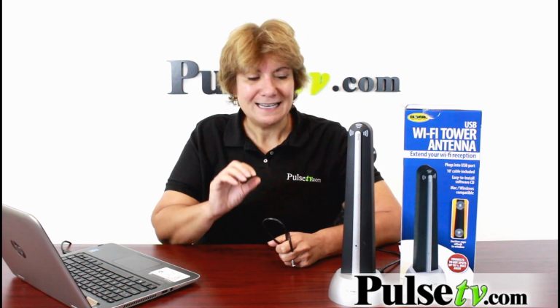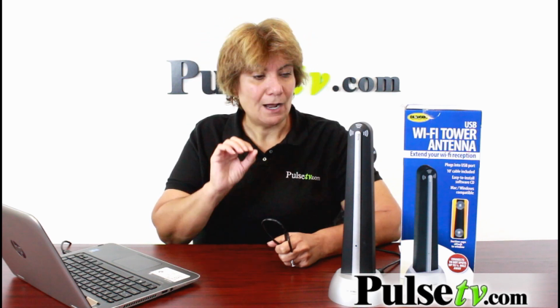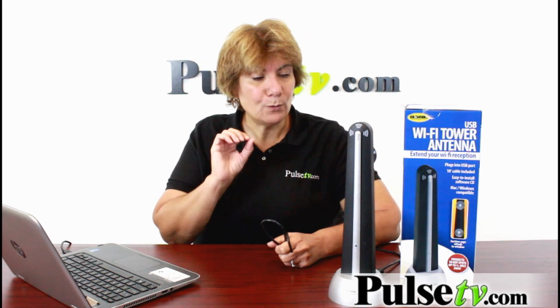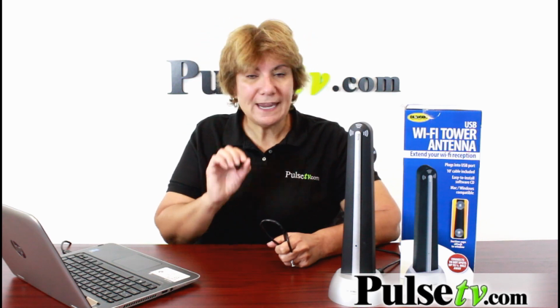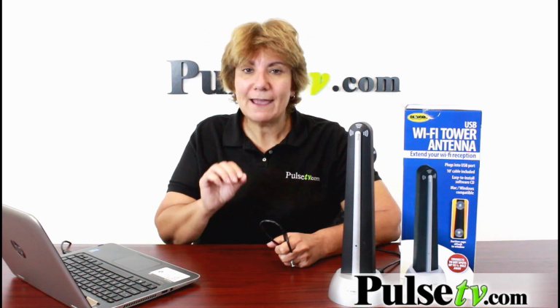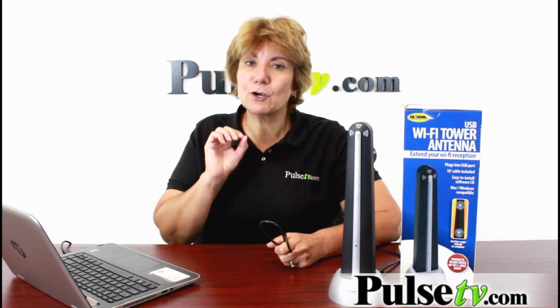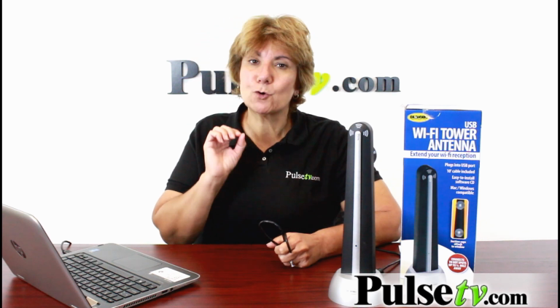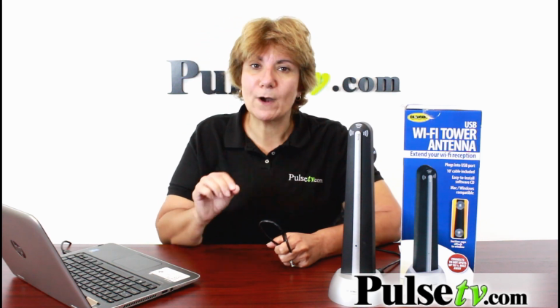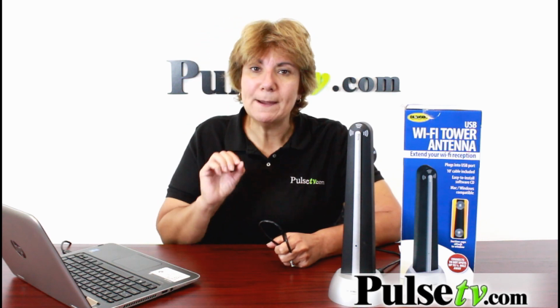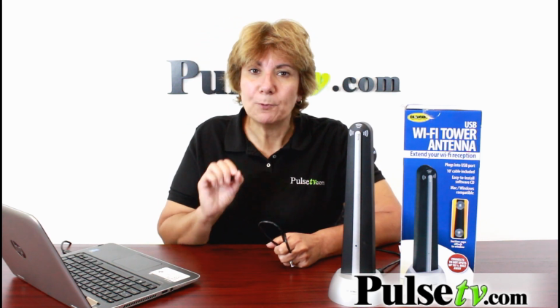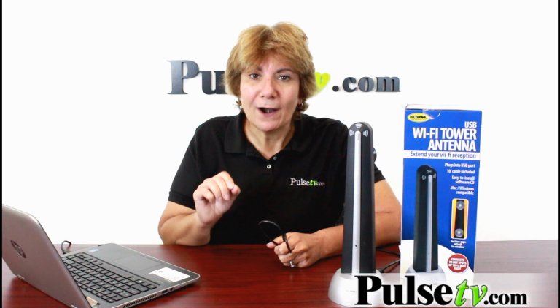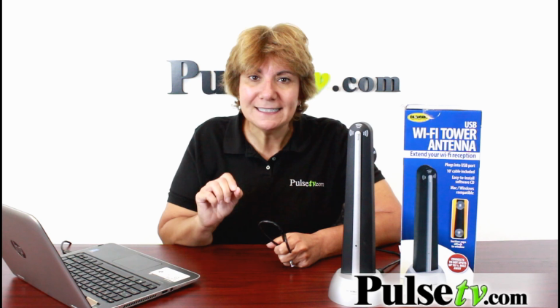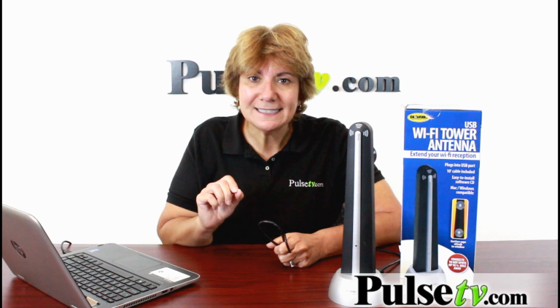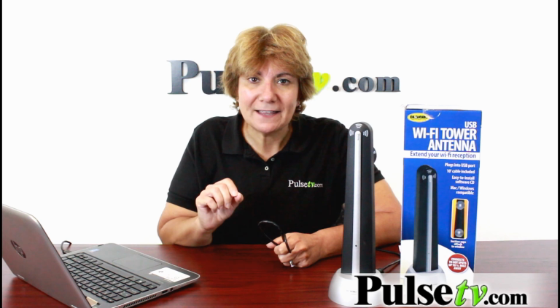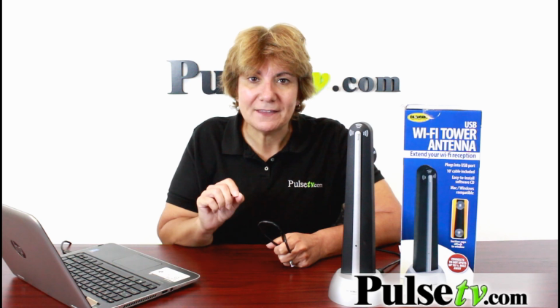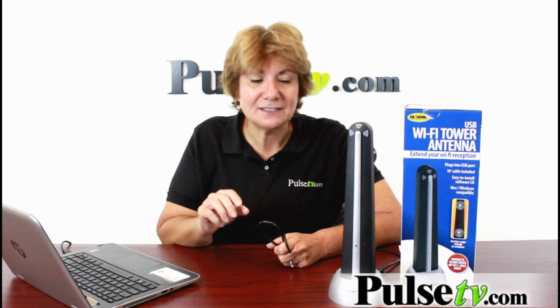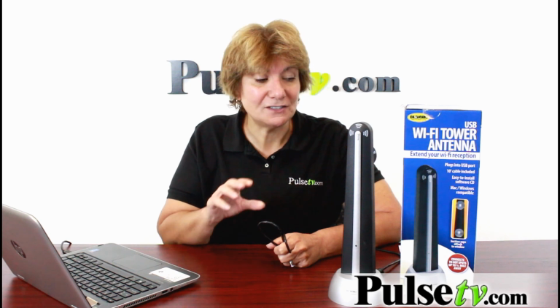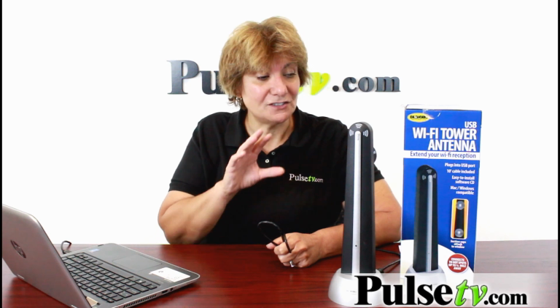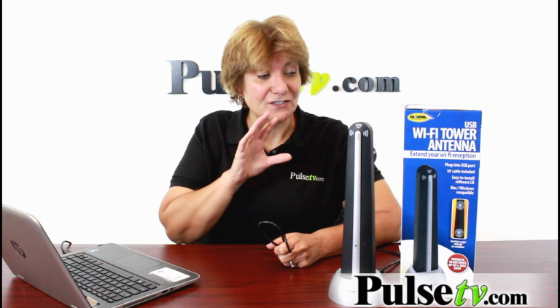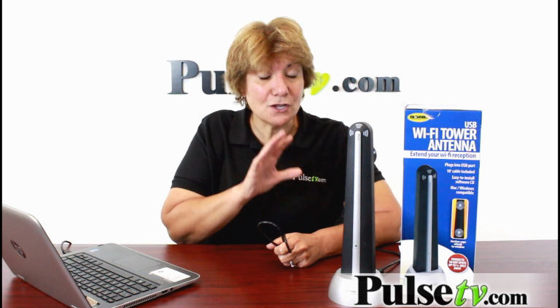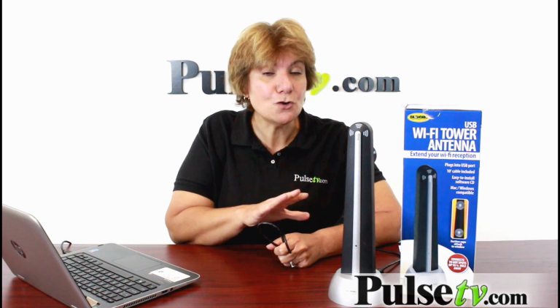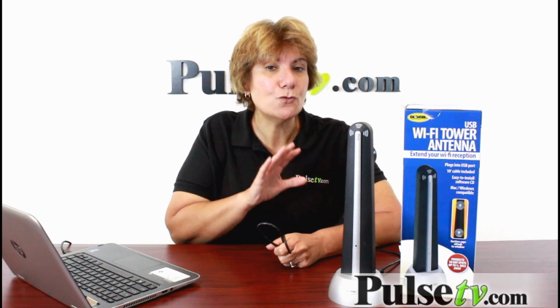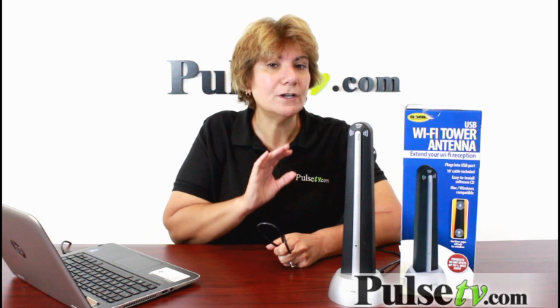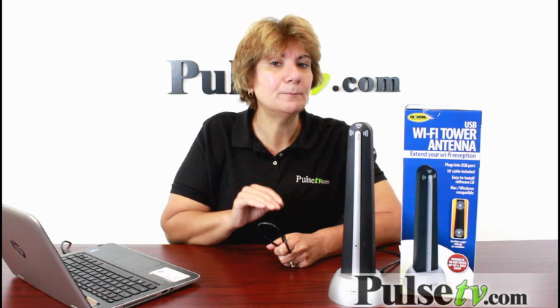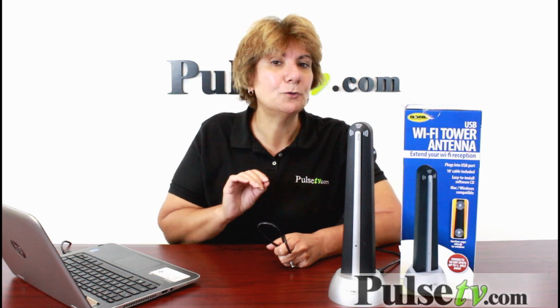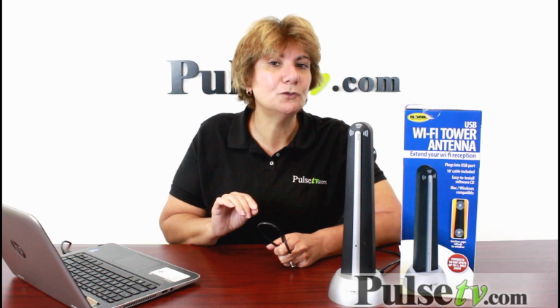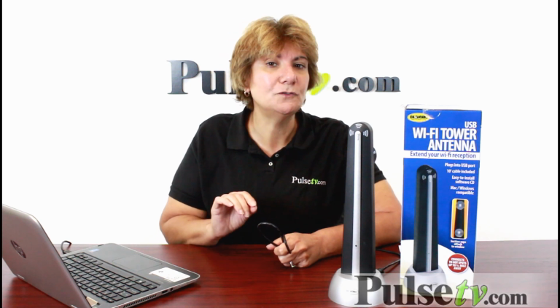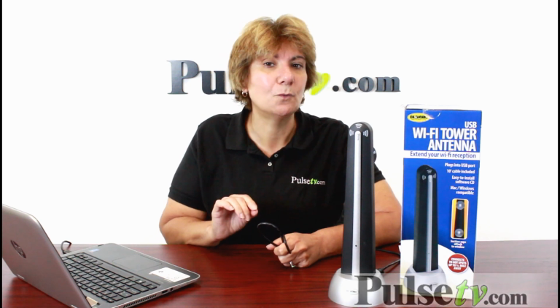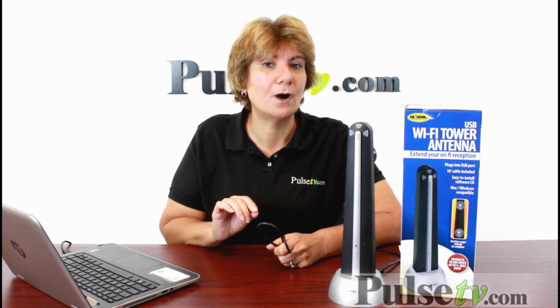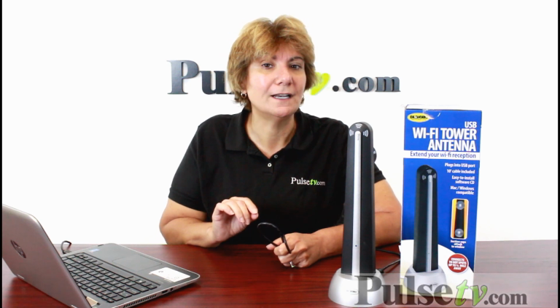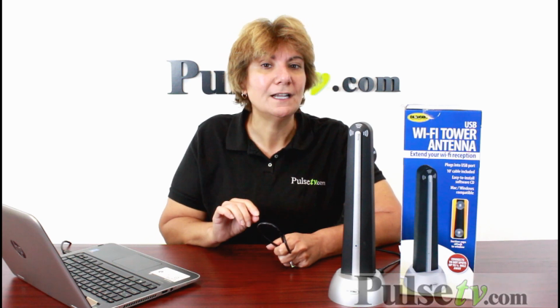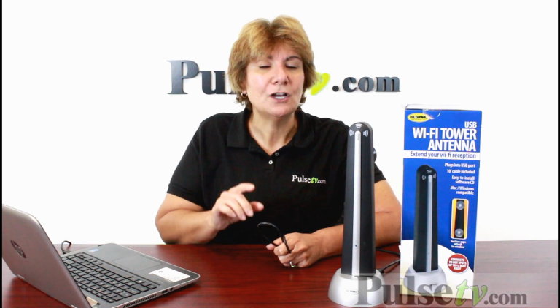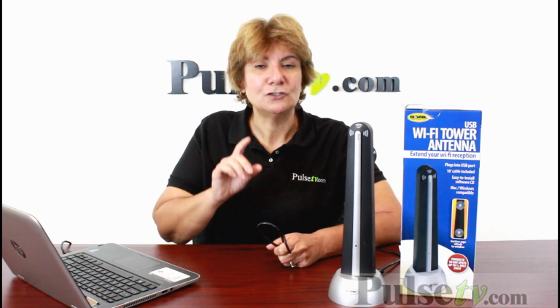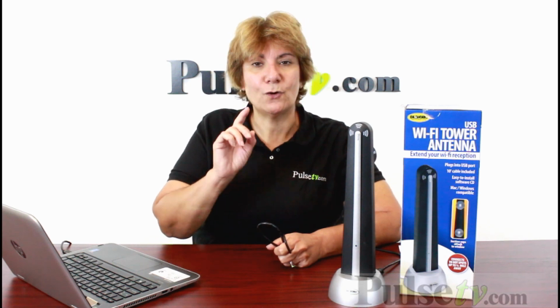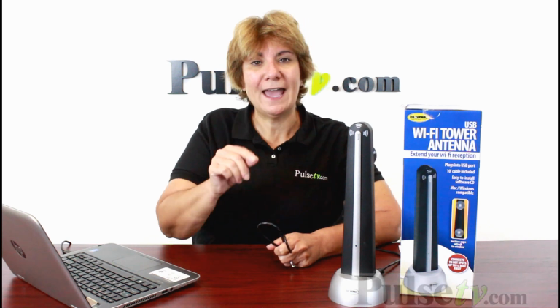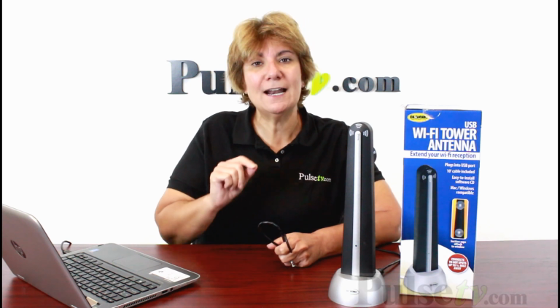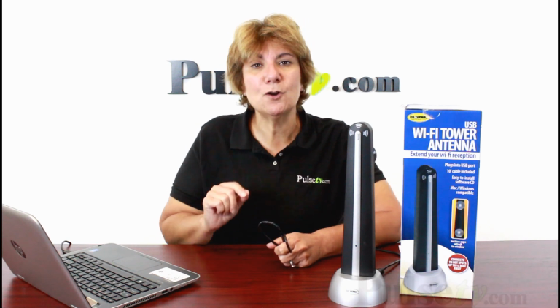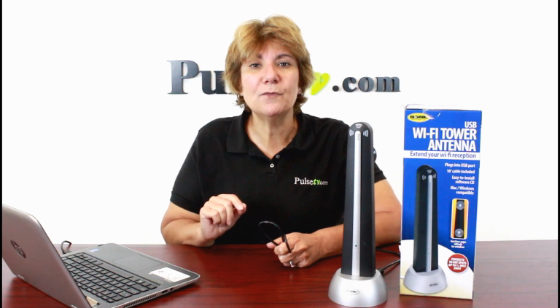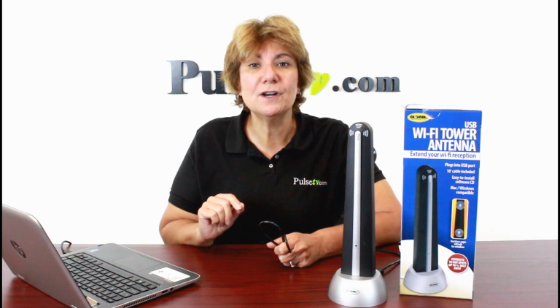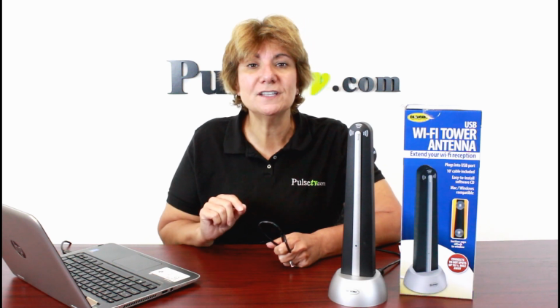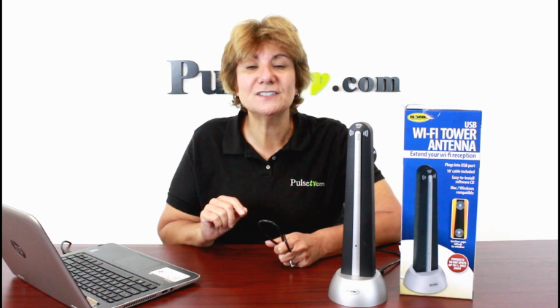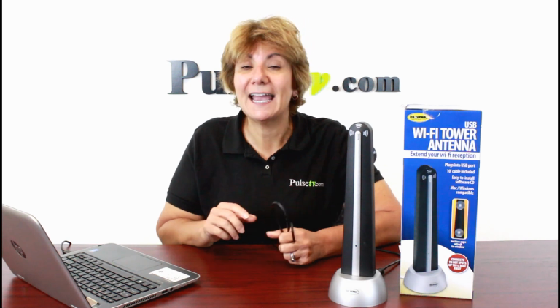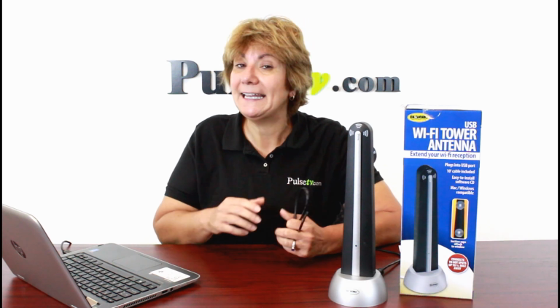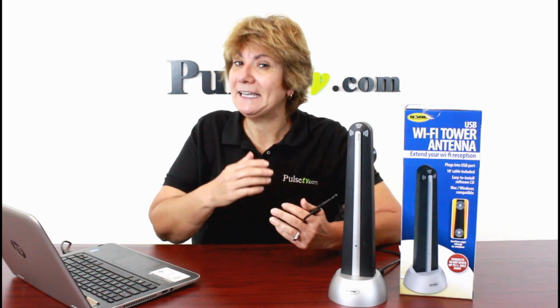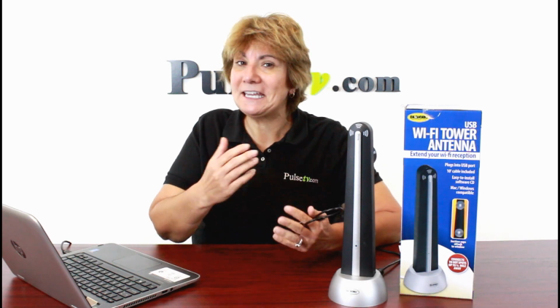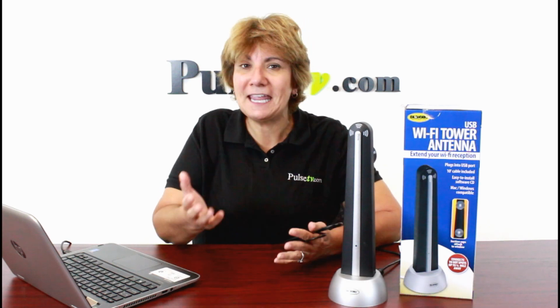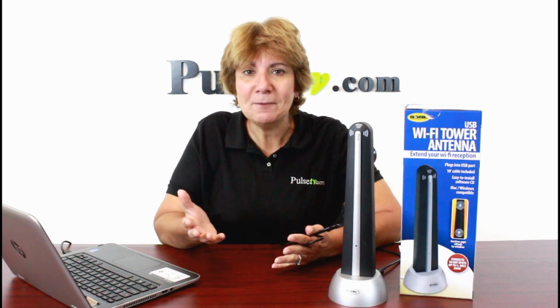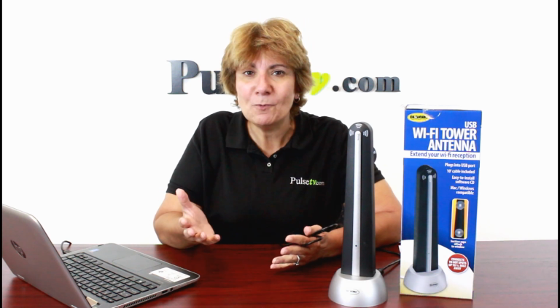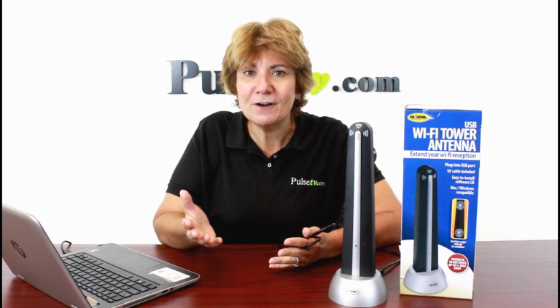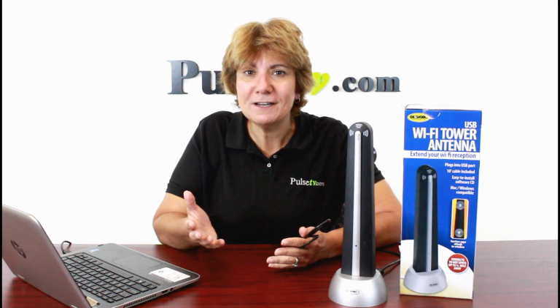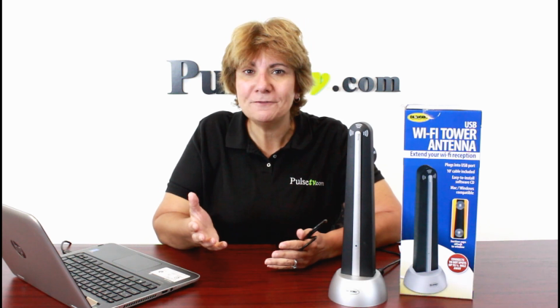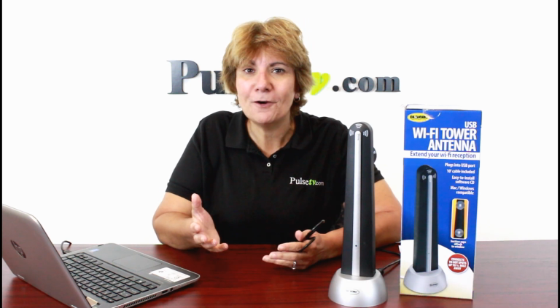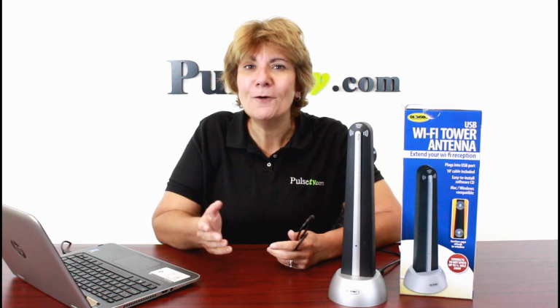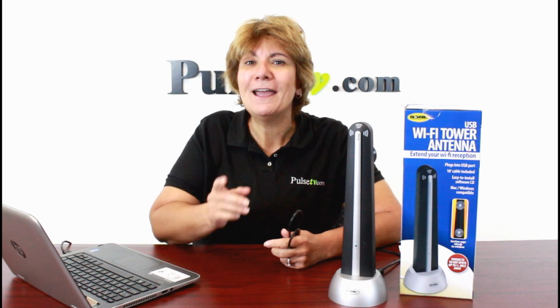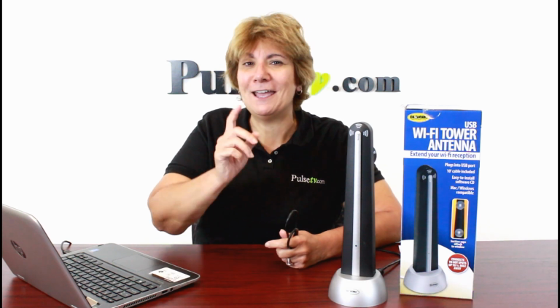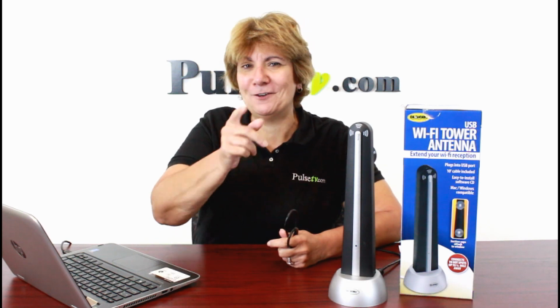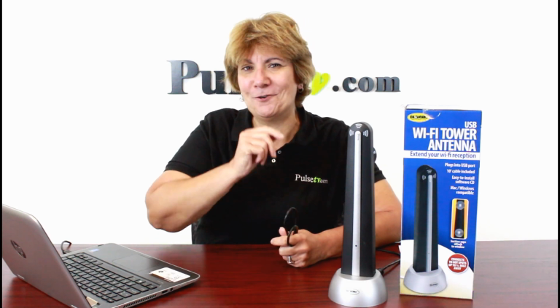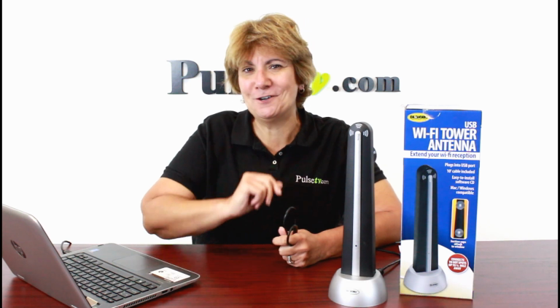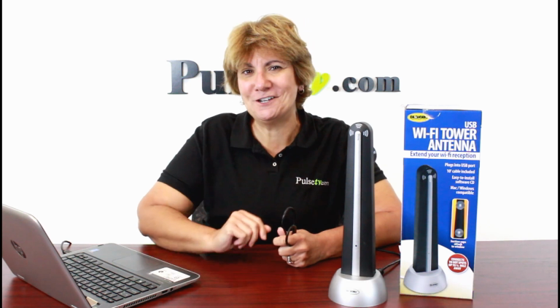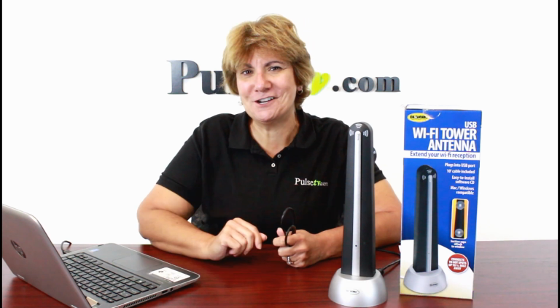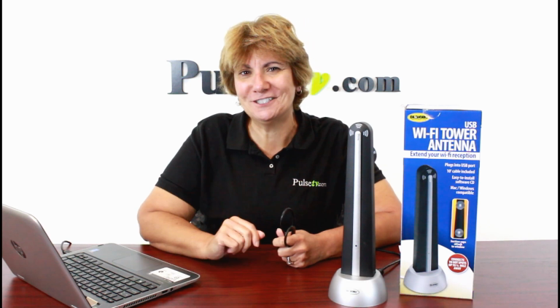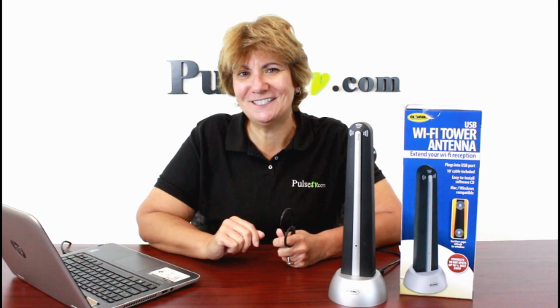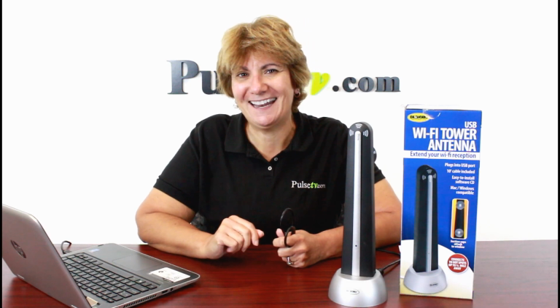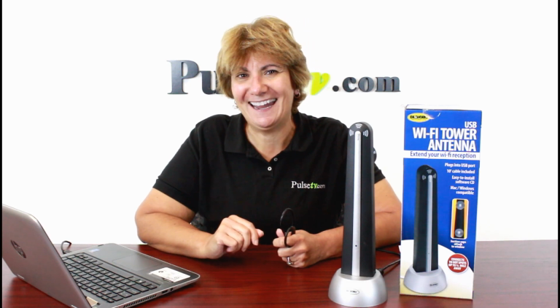Now, we have a great price on this. This is the new and improved one, so head on over to the site, get more info, and order yours today.